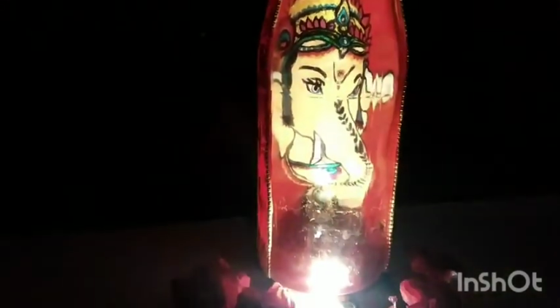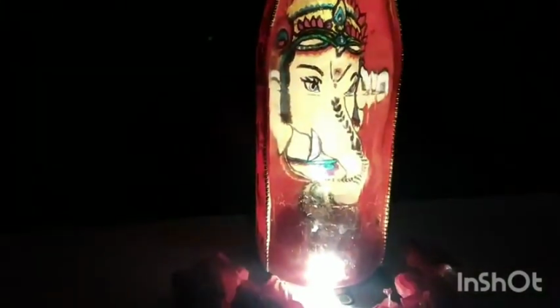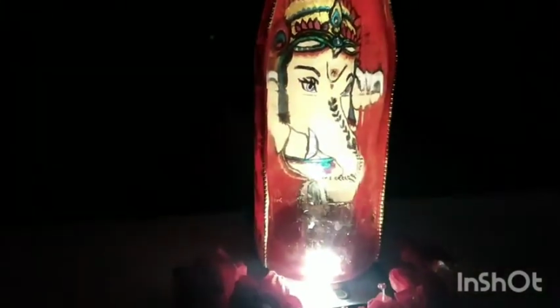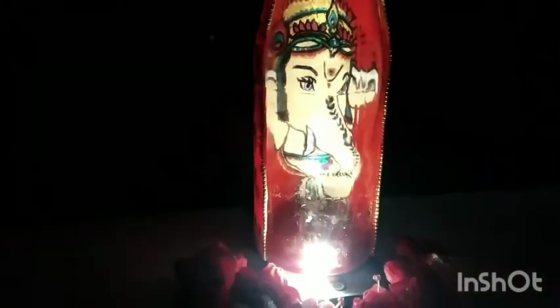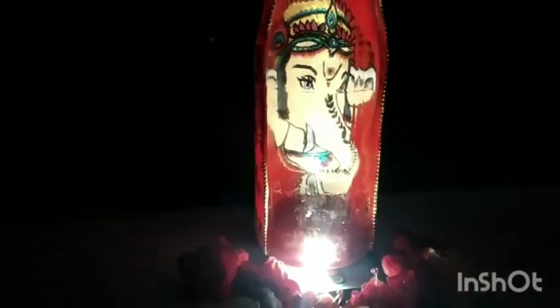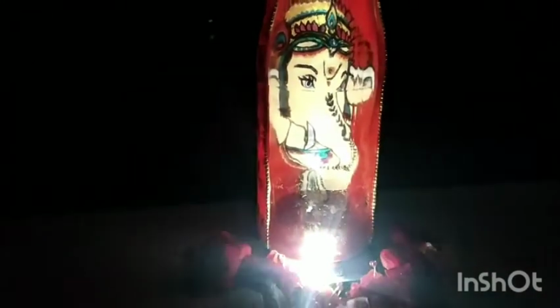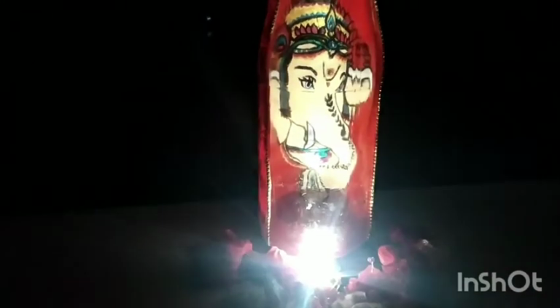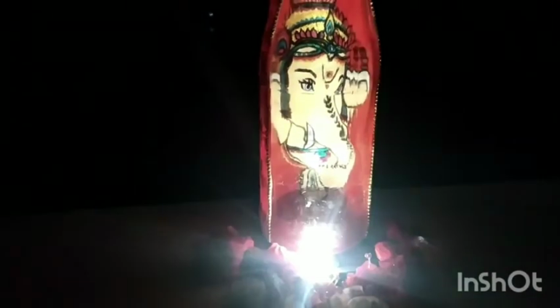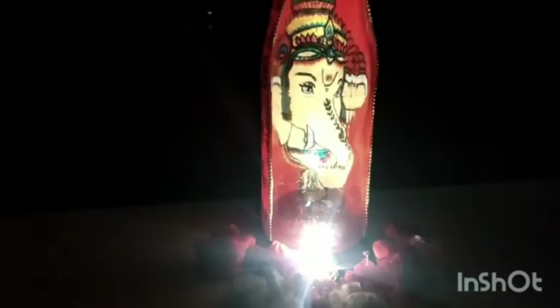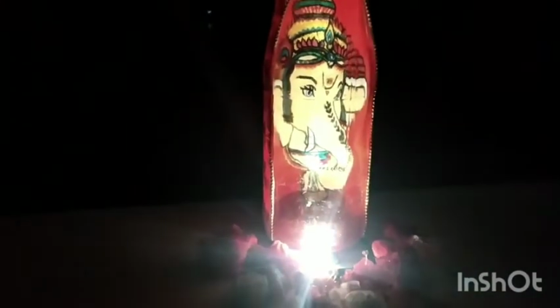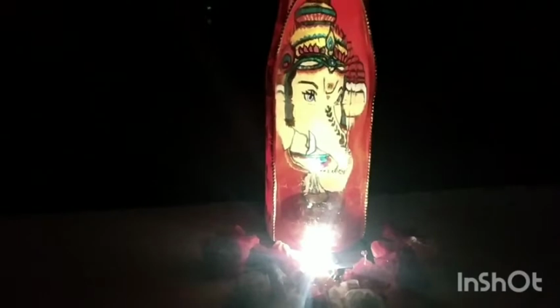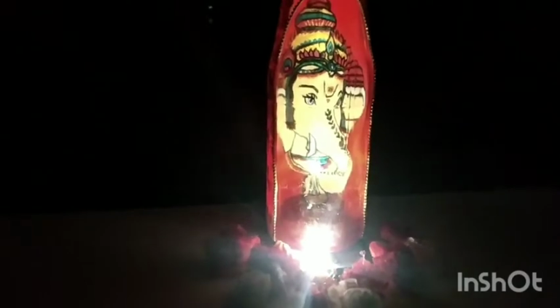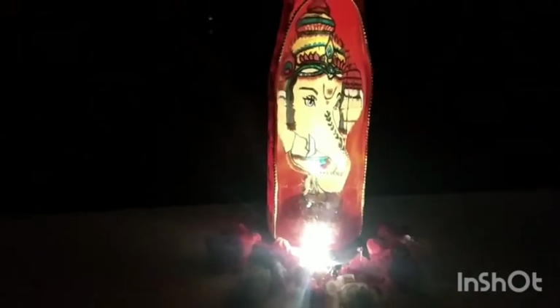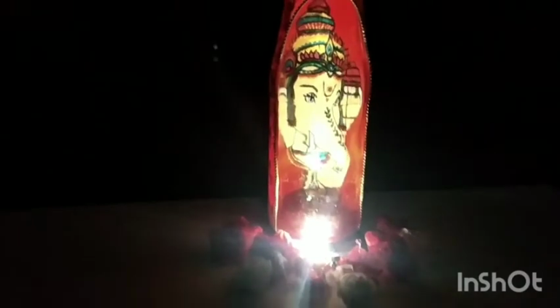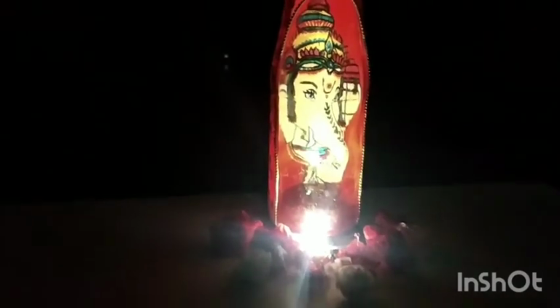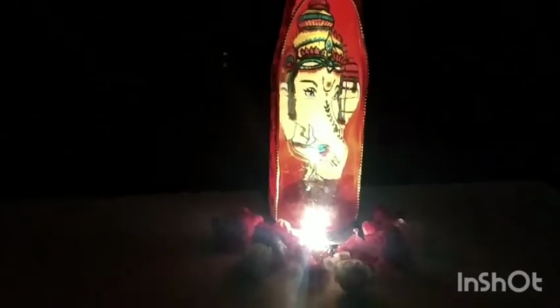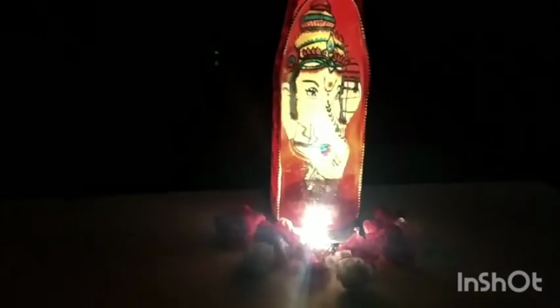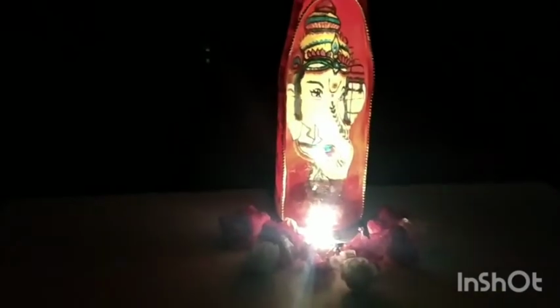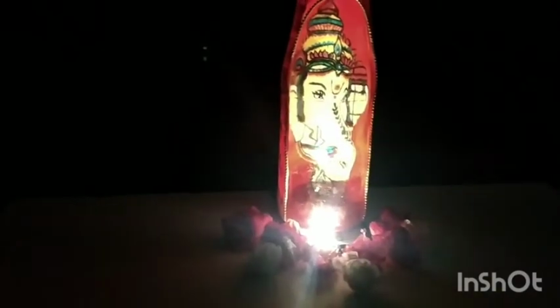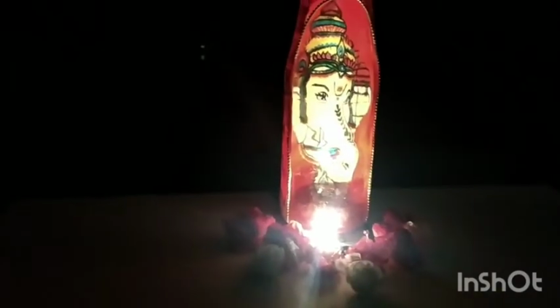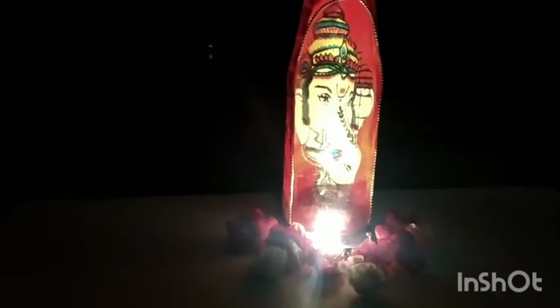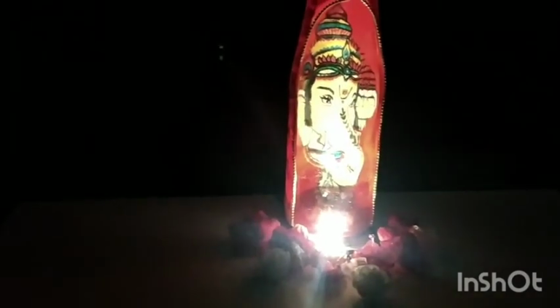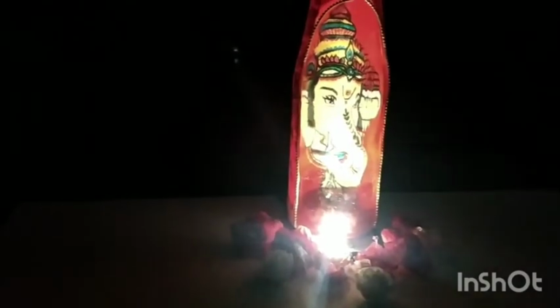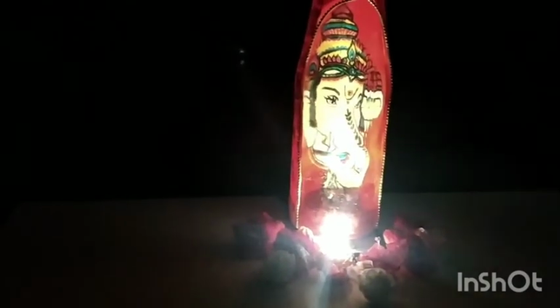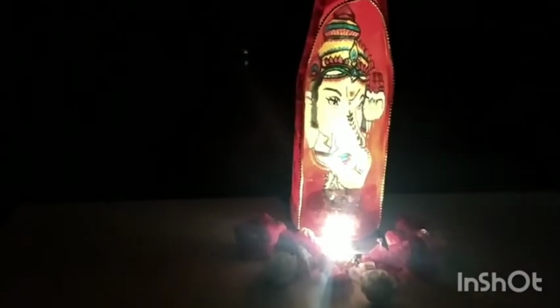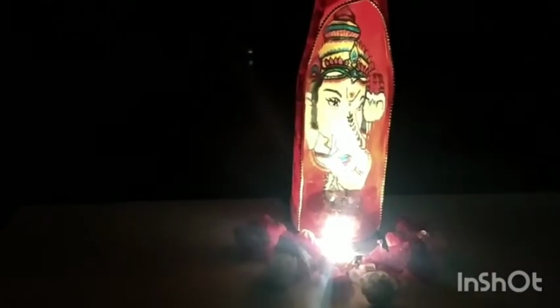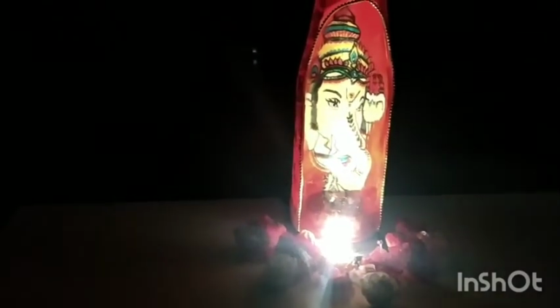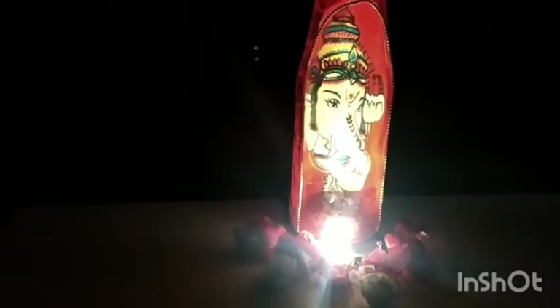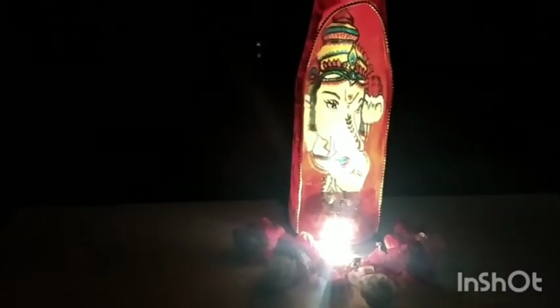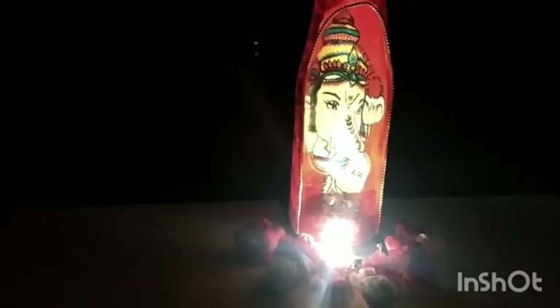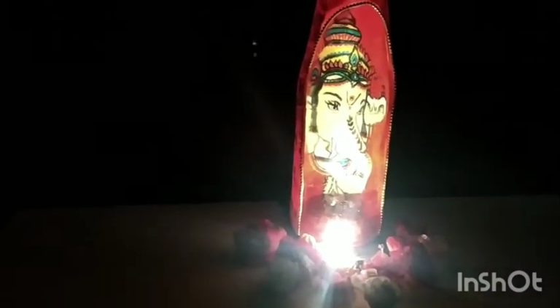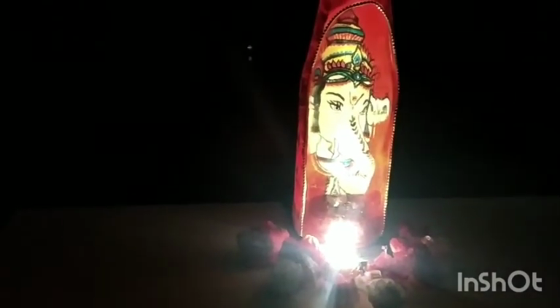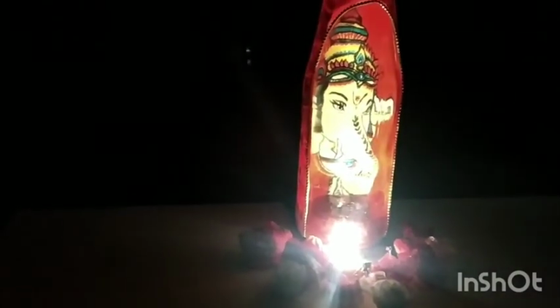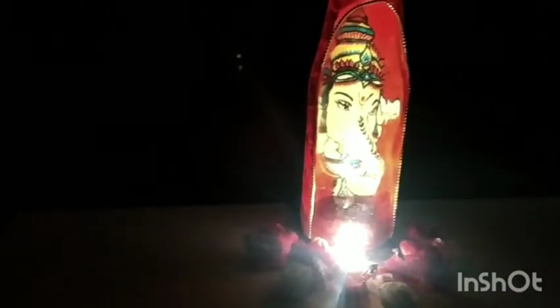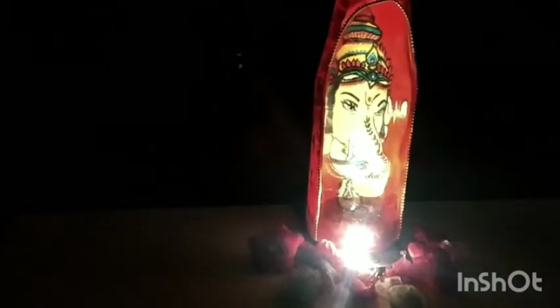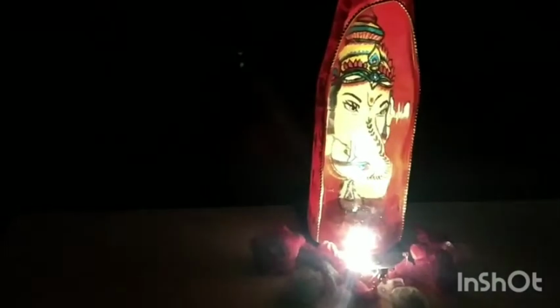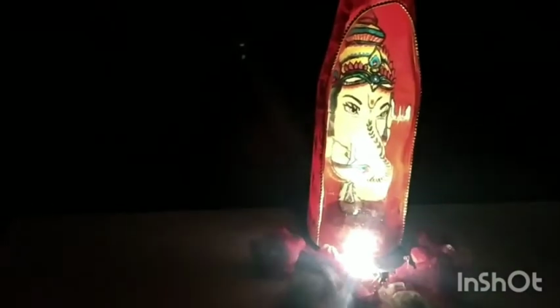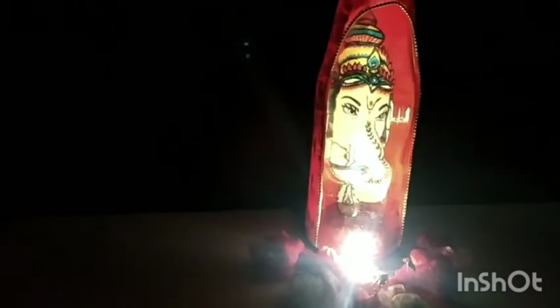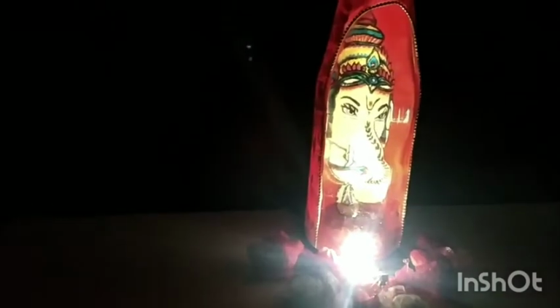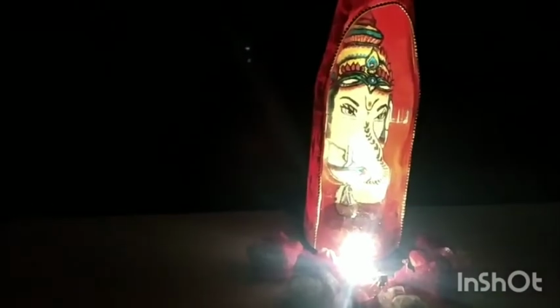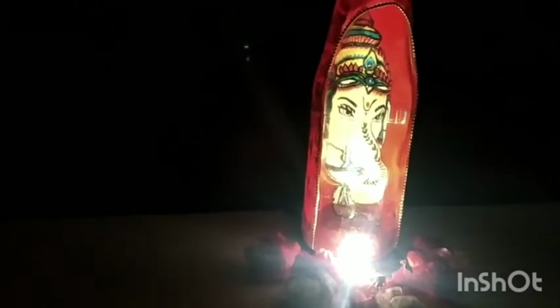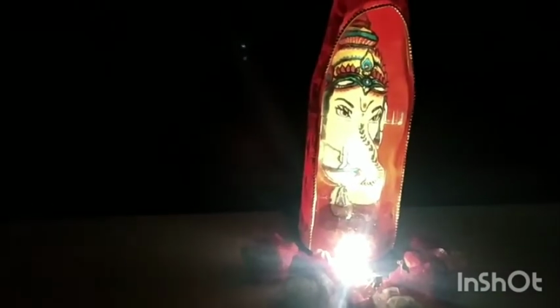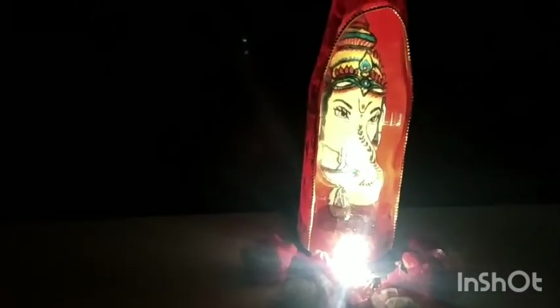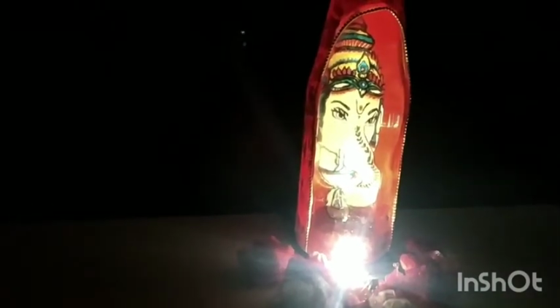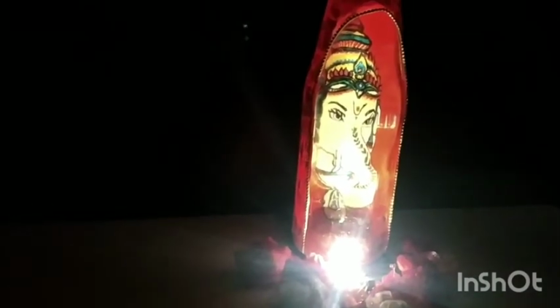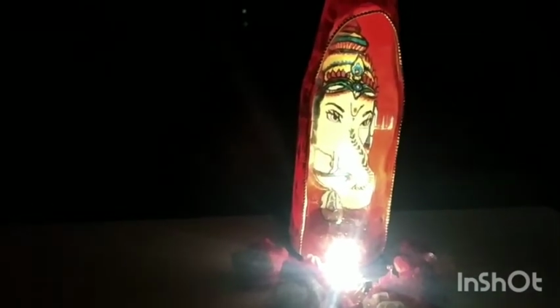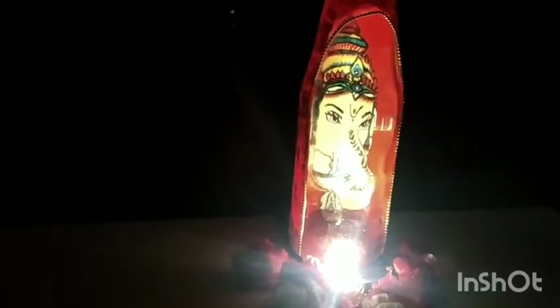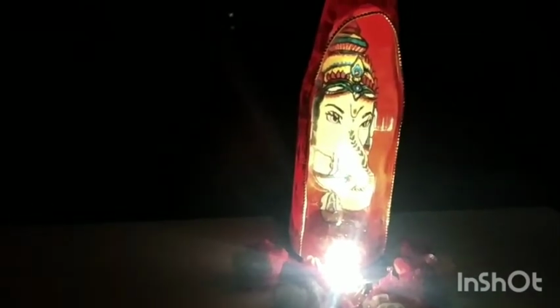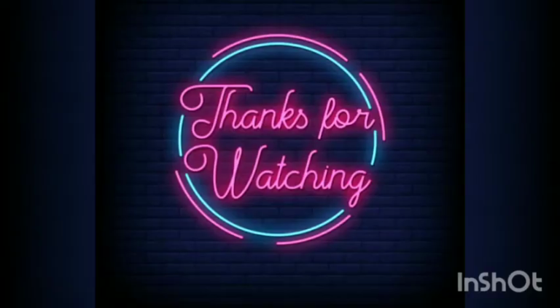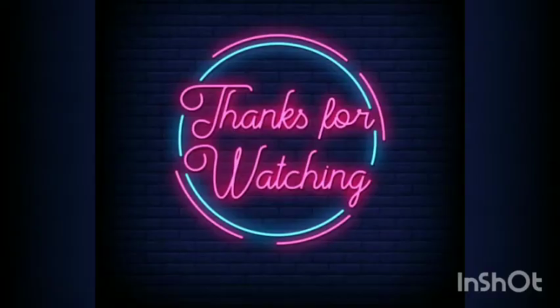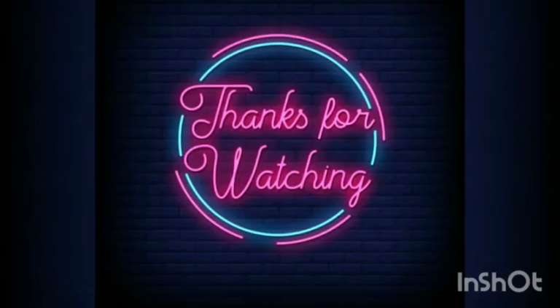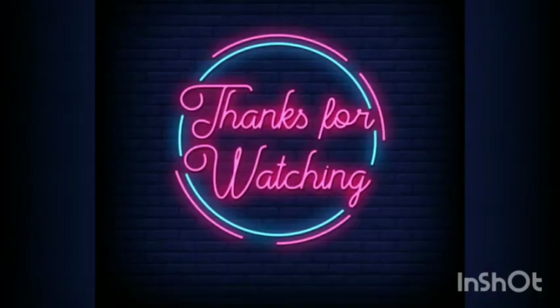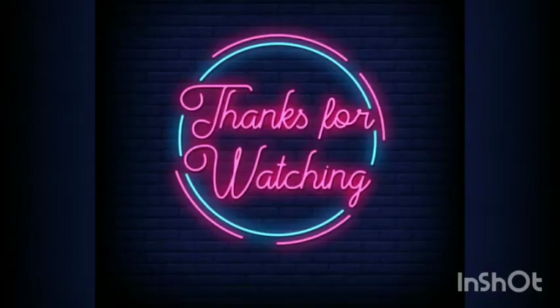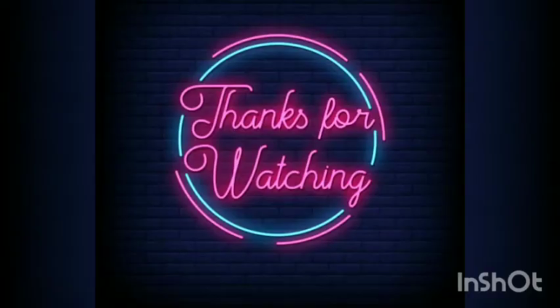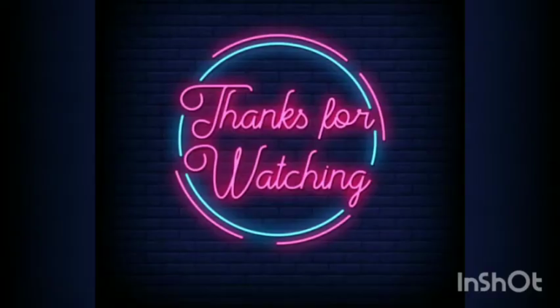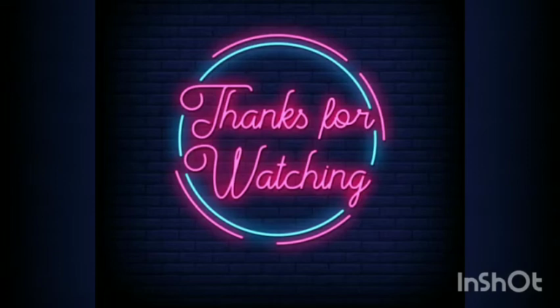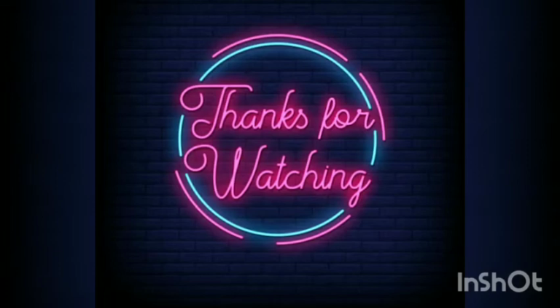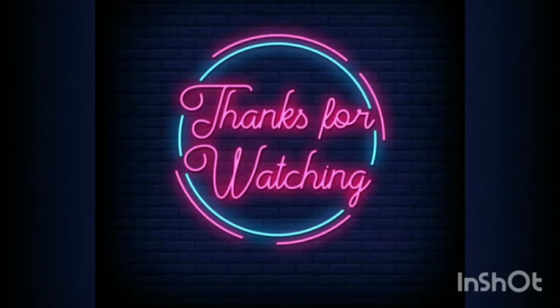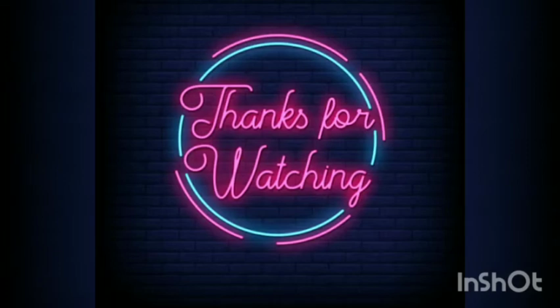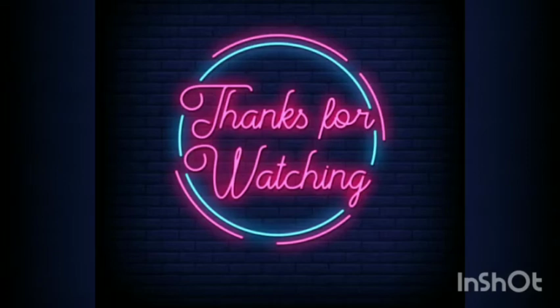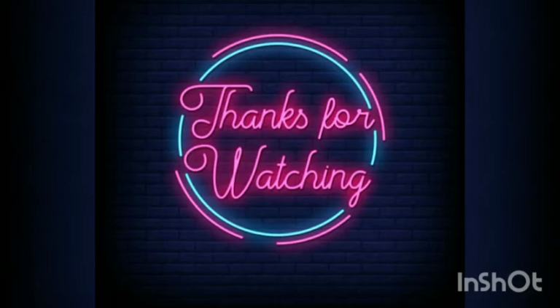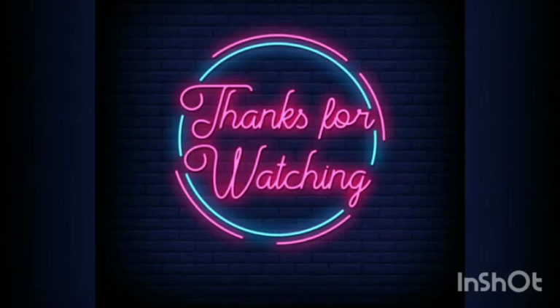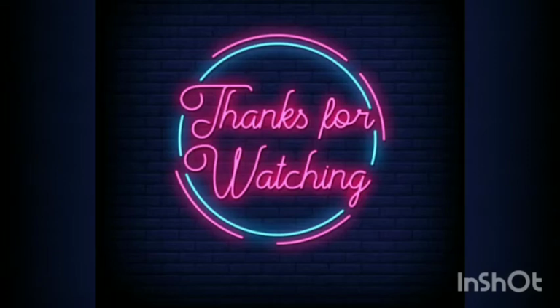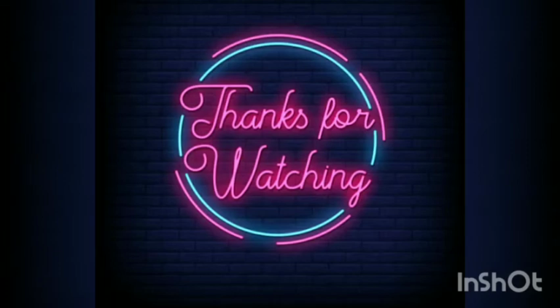Hopefully you enjoyed it and will be making one yourself.